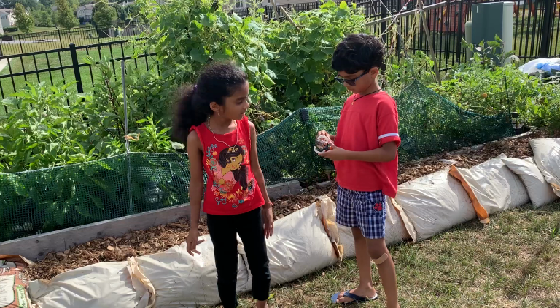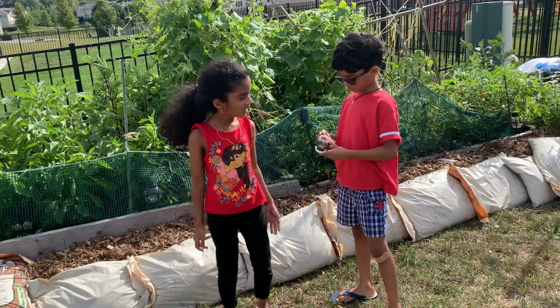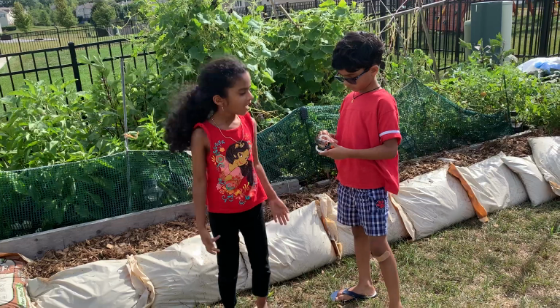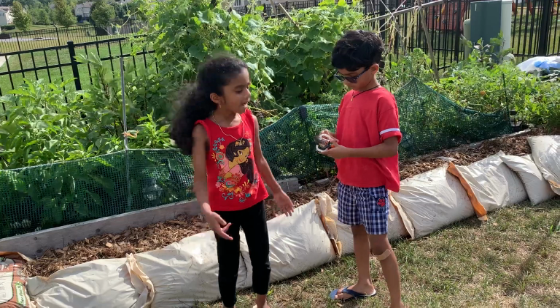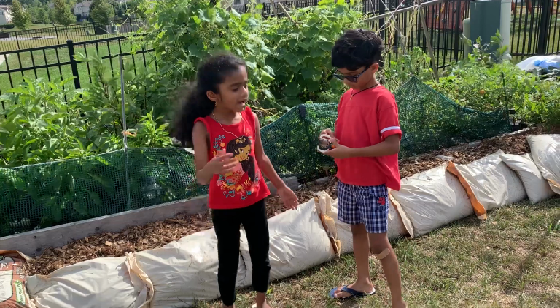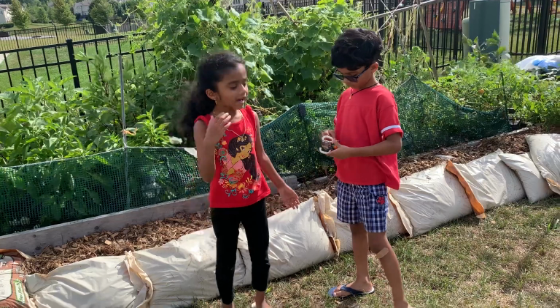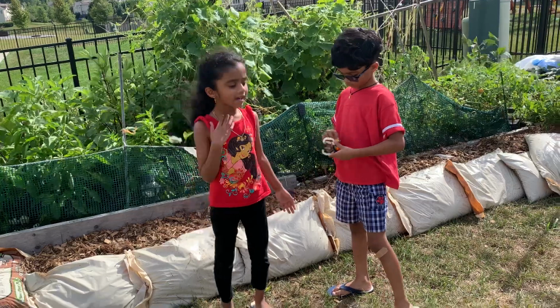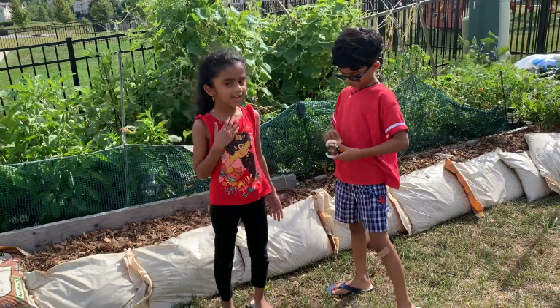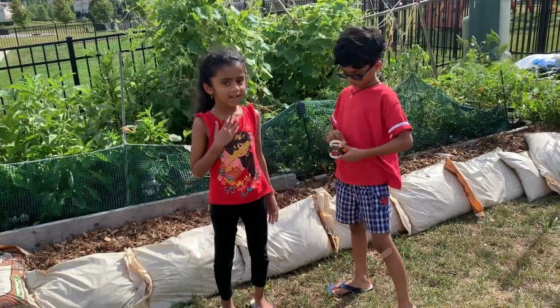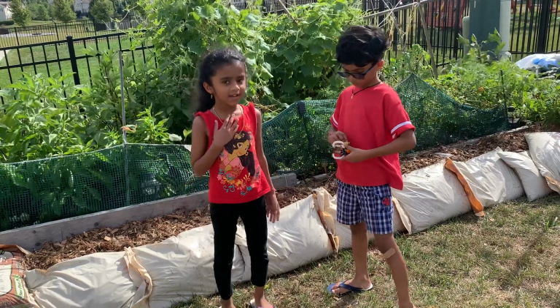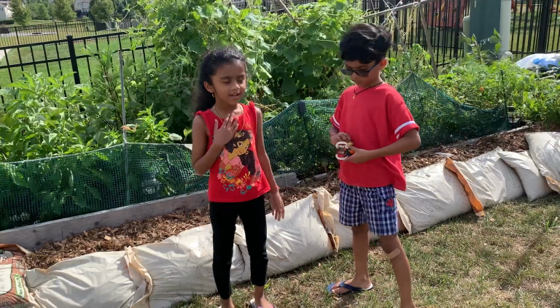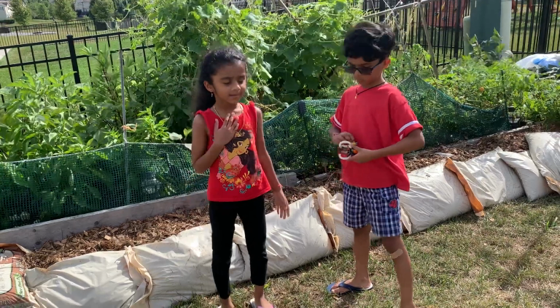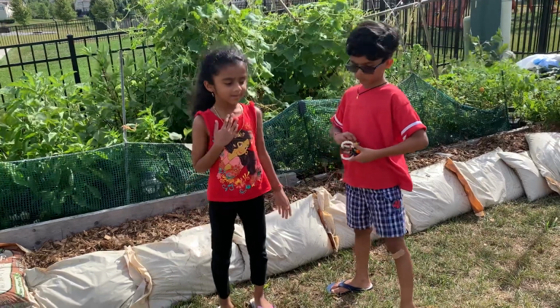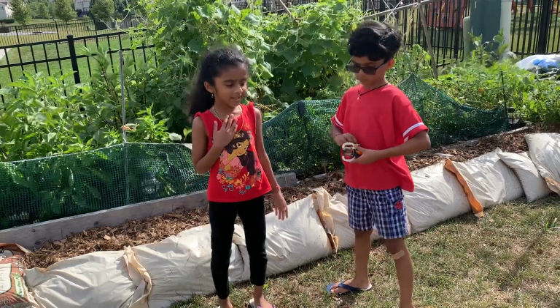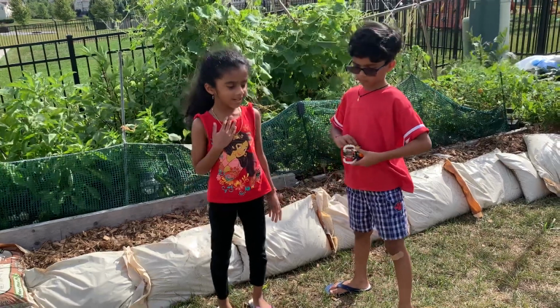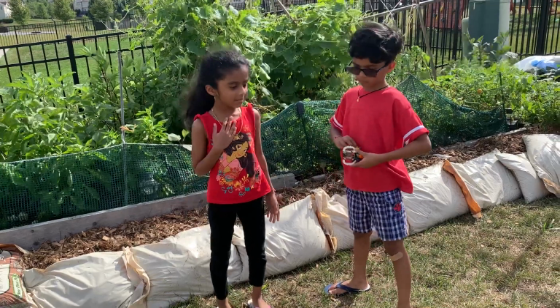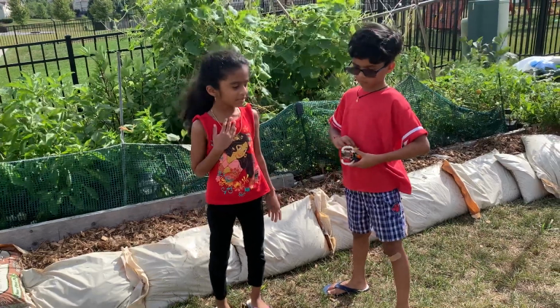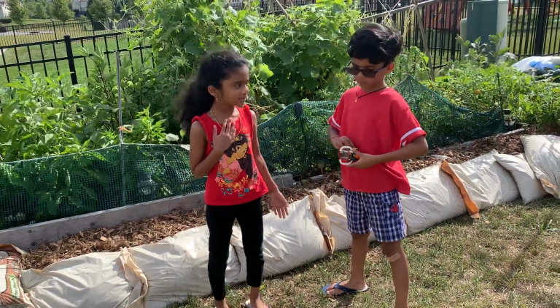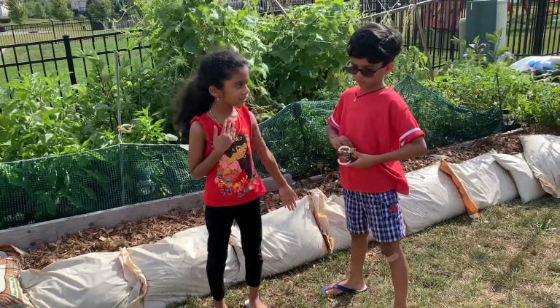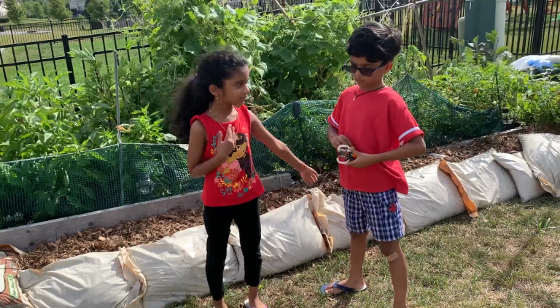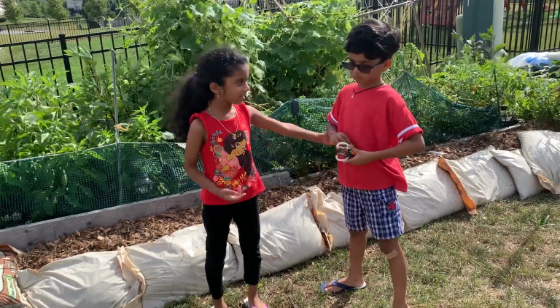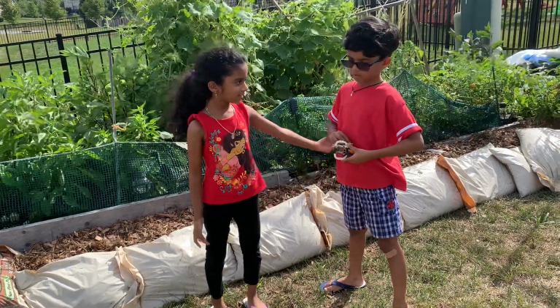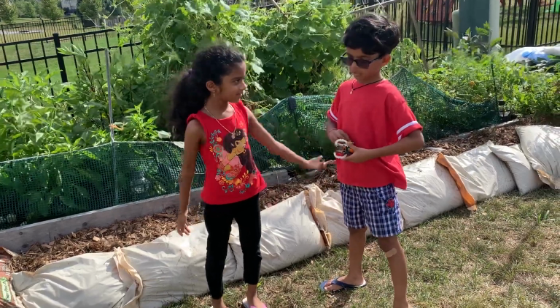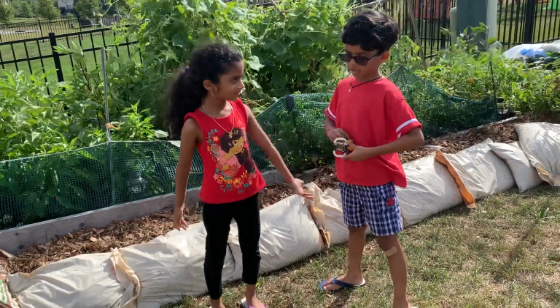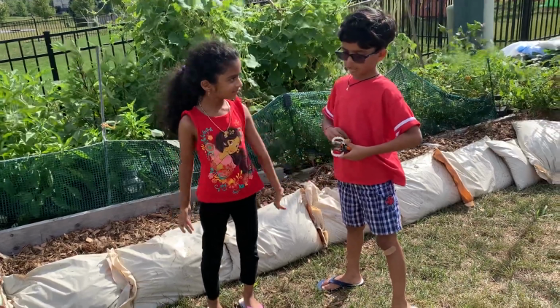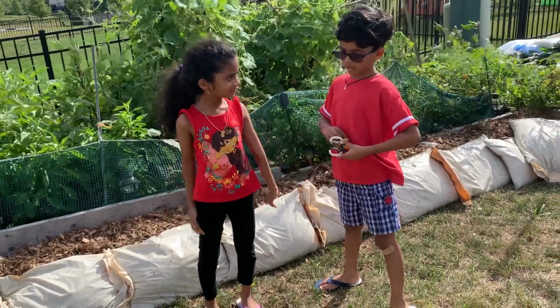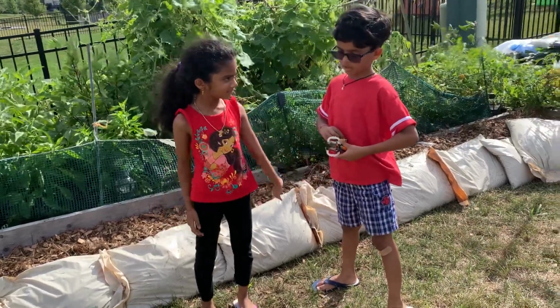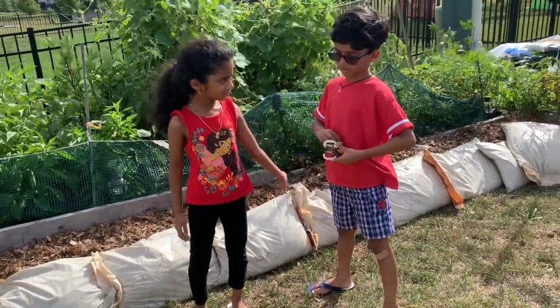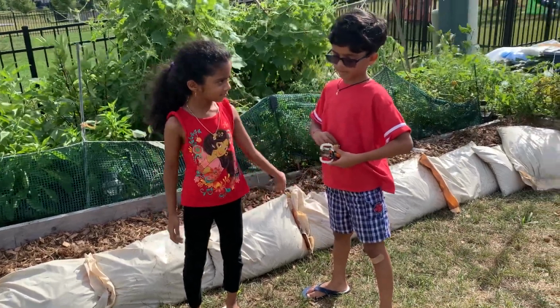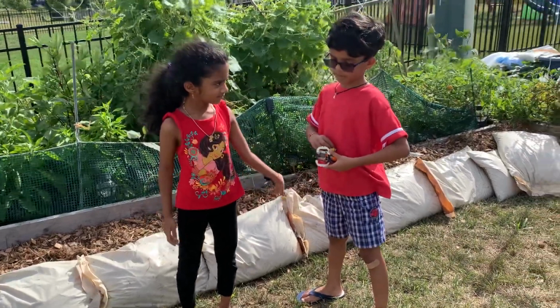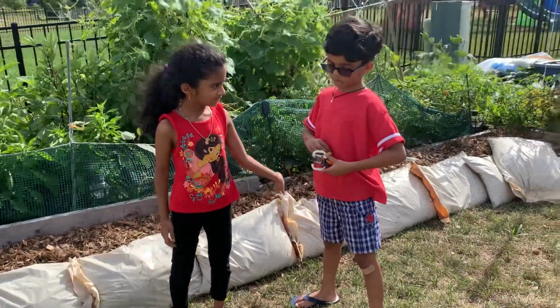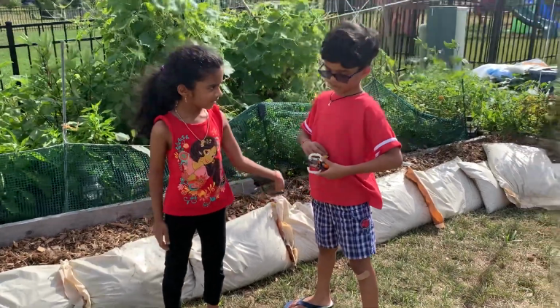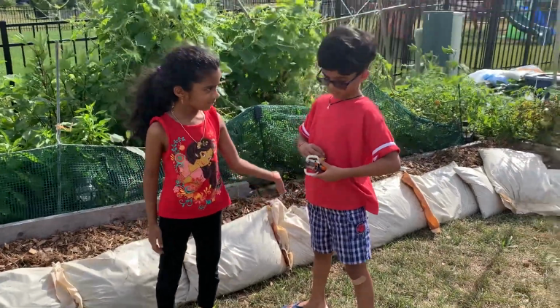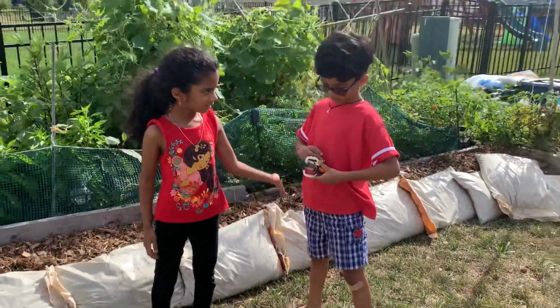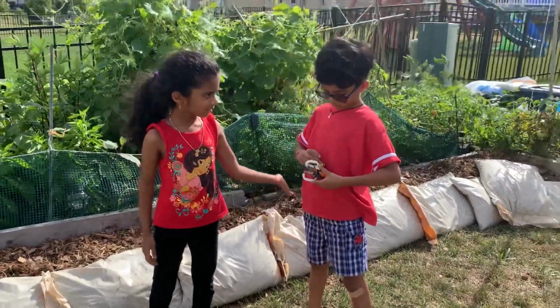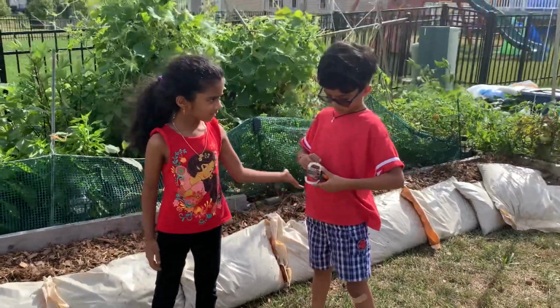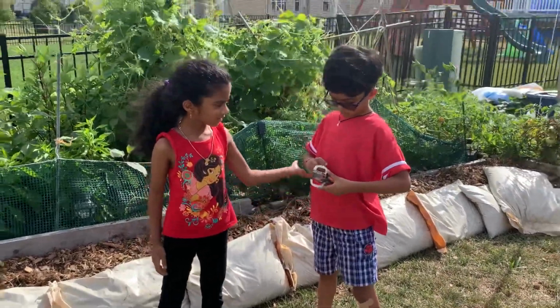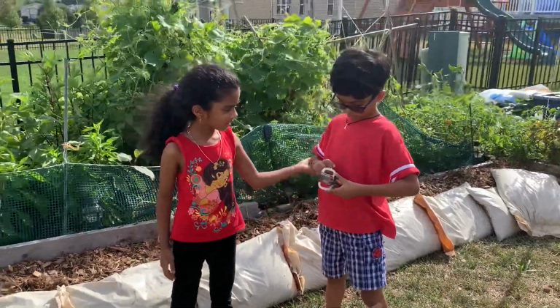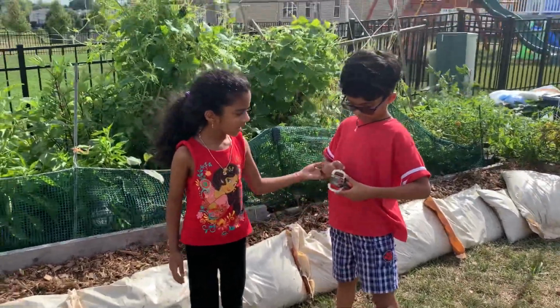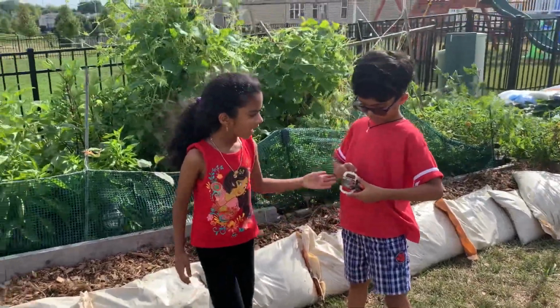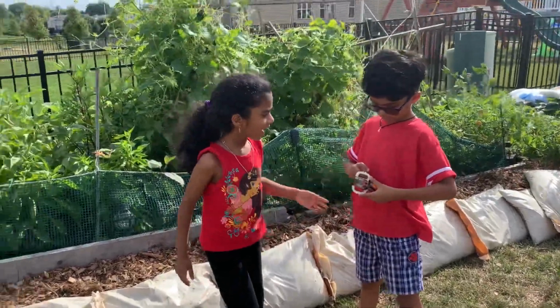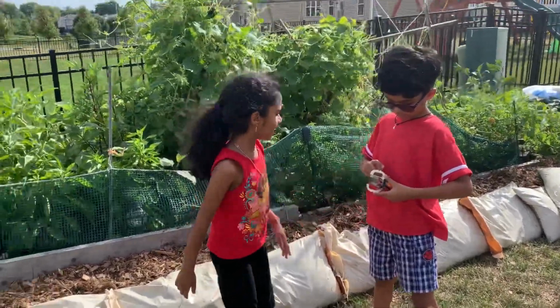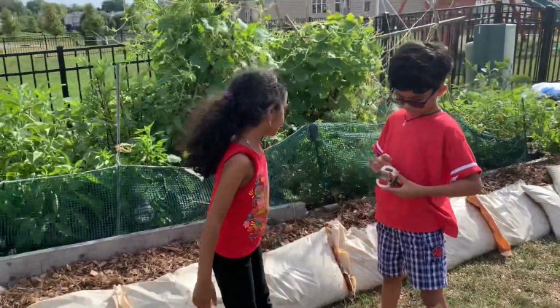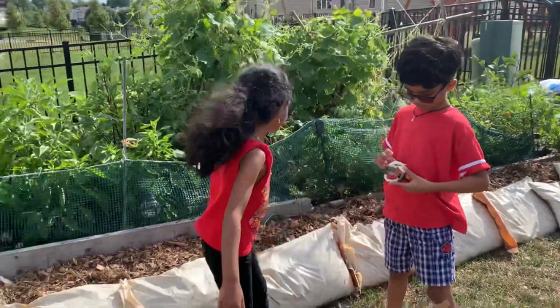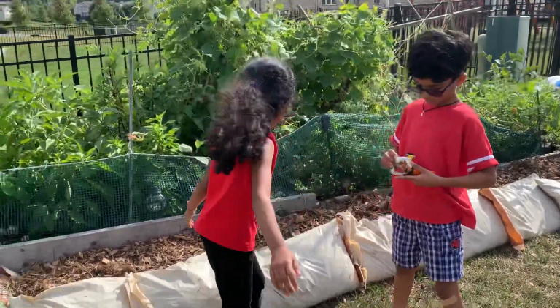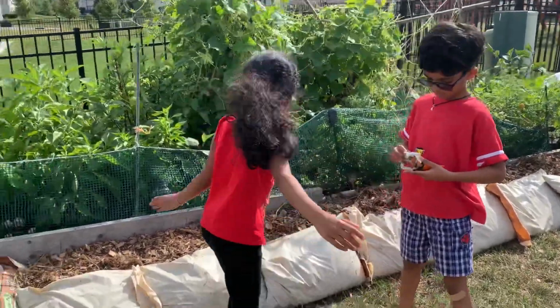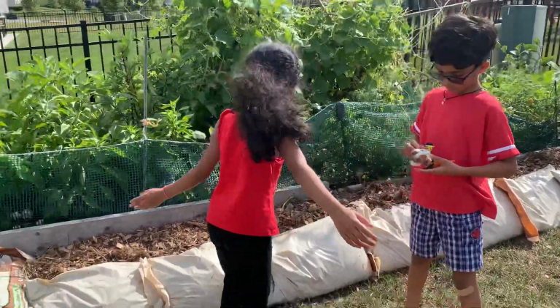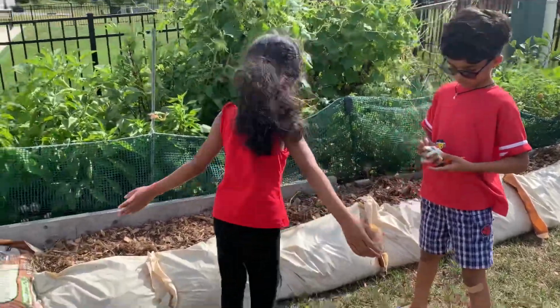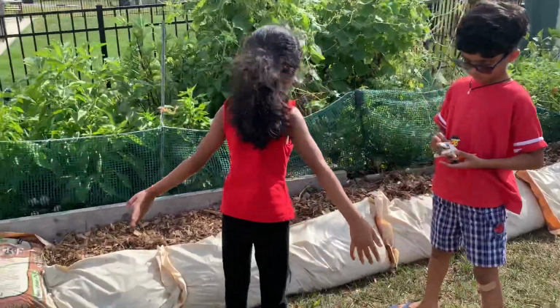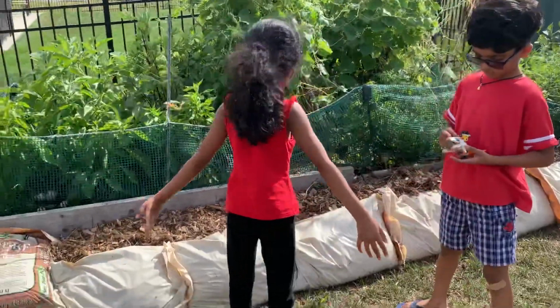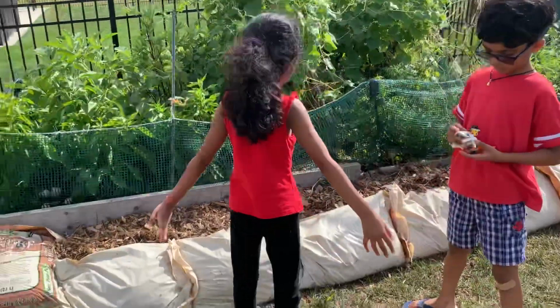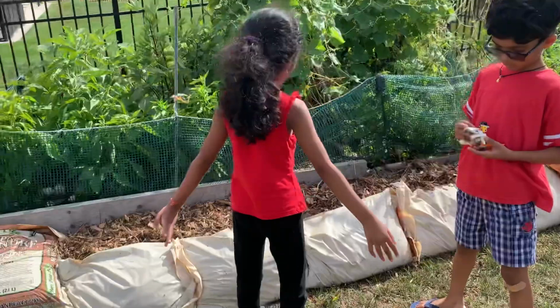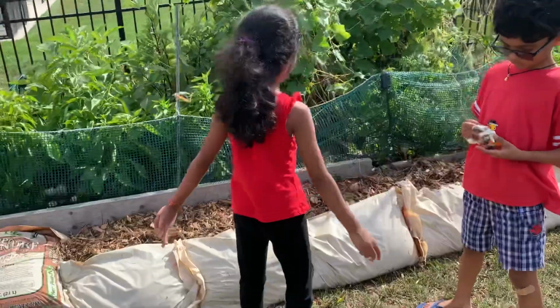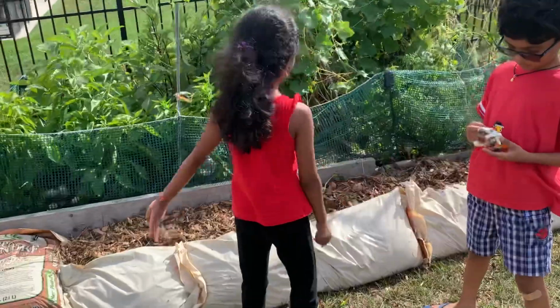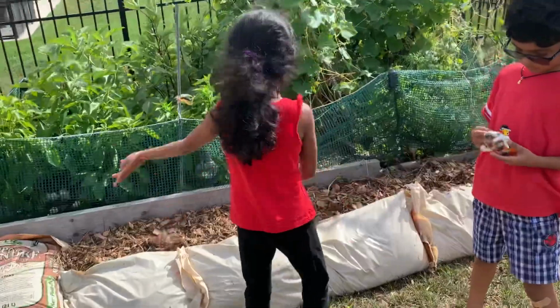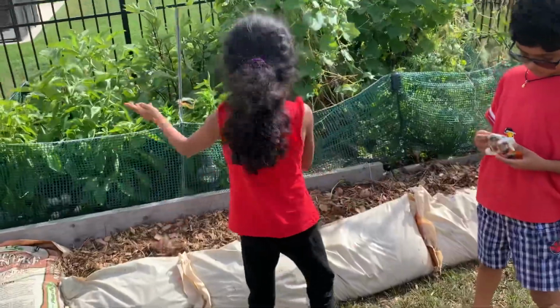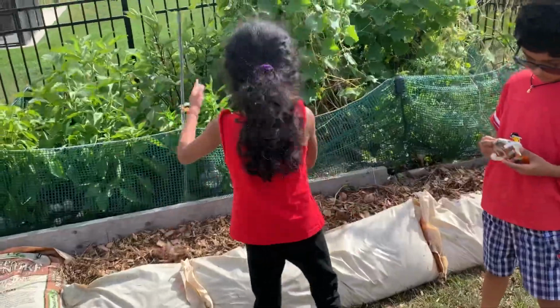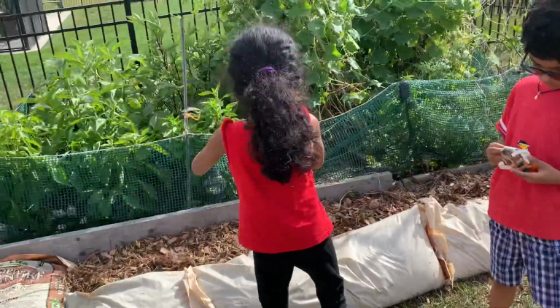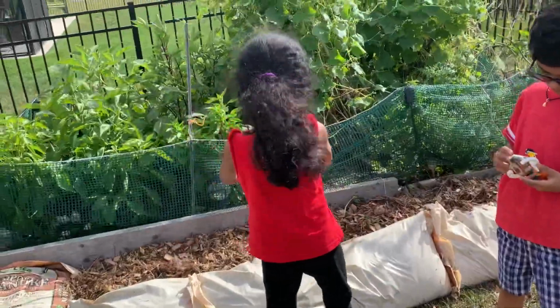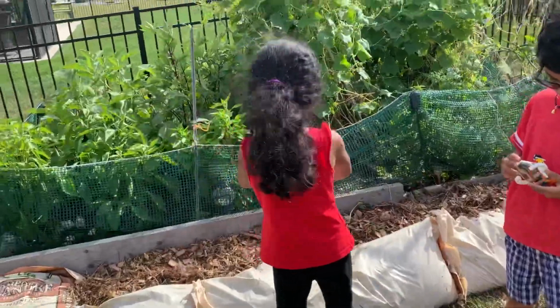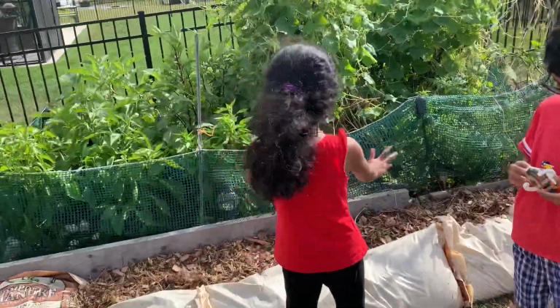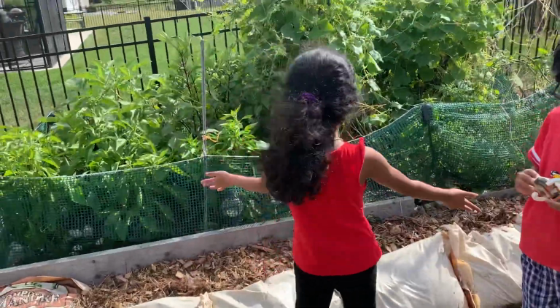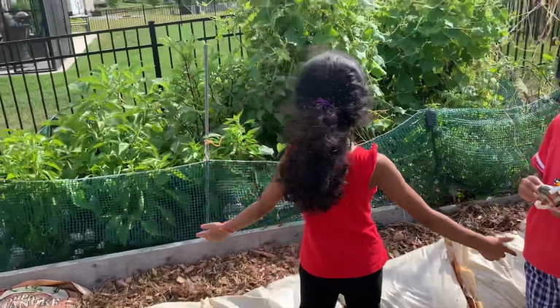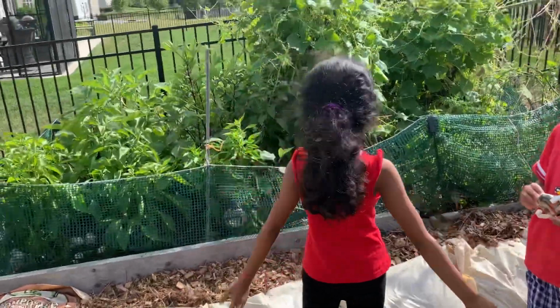Hi, my name is Wilma. Hi, my name is Trish. And we're talking about a garden.